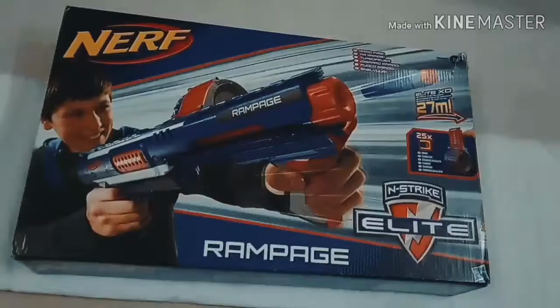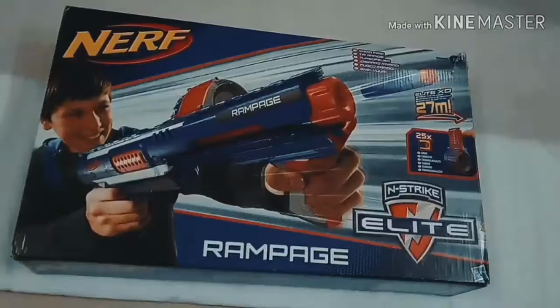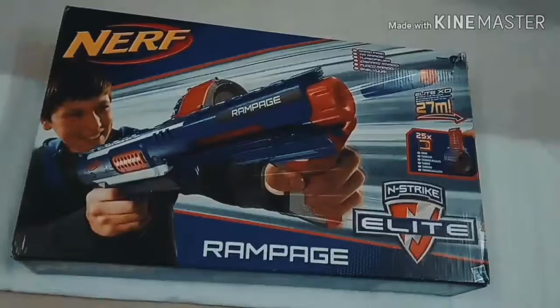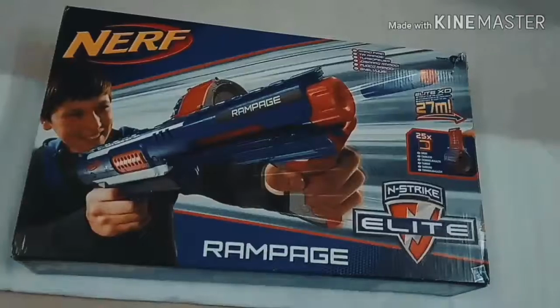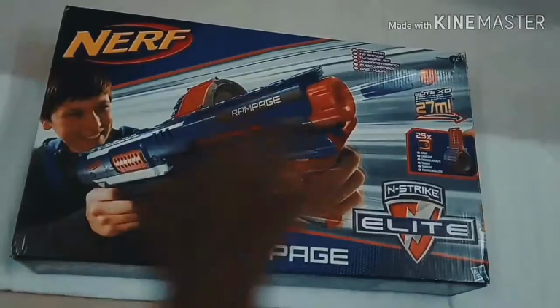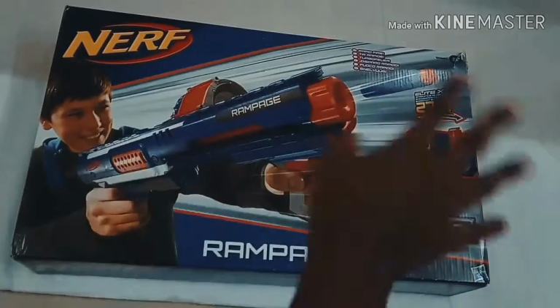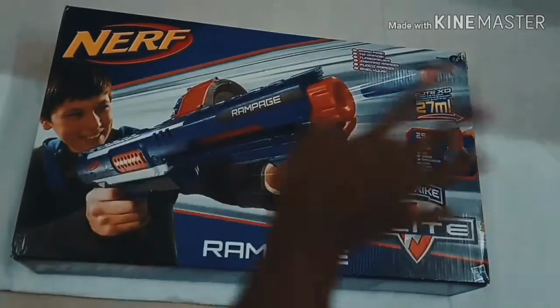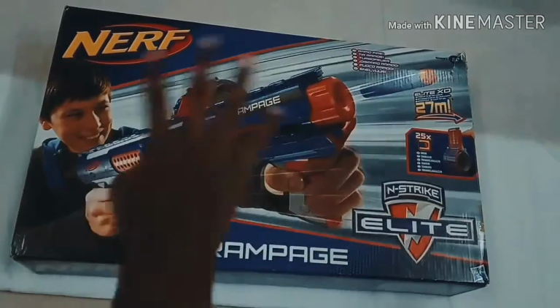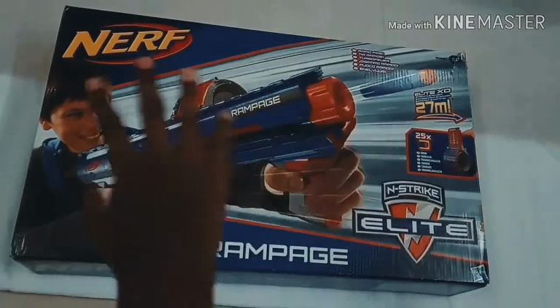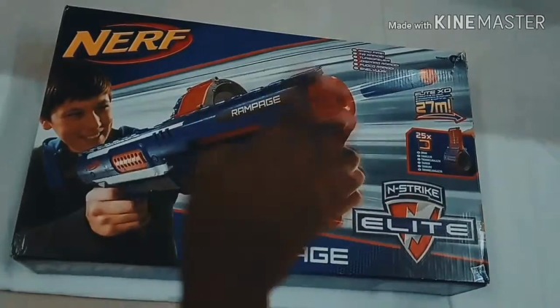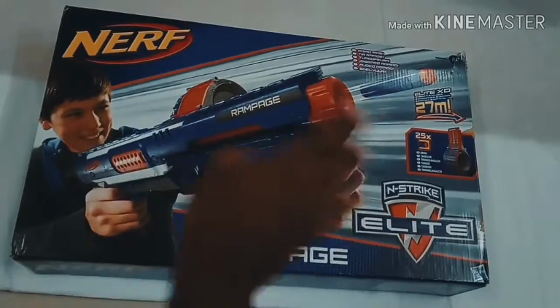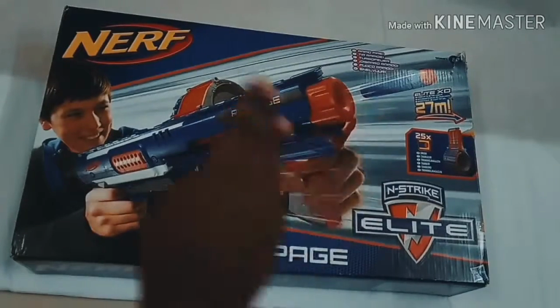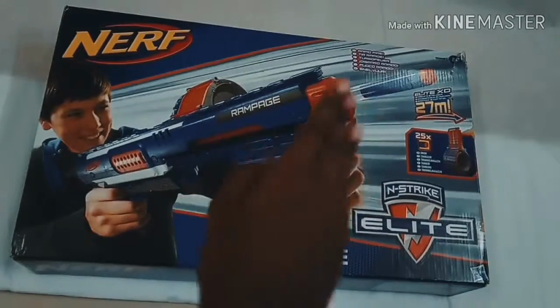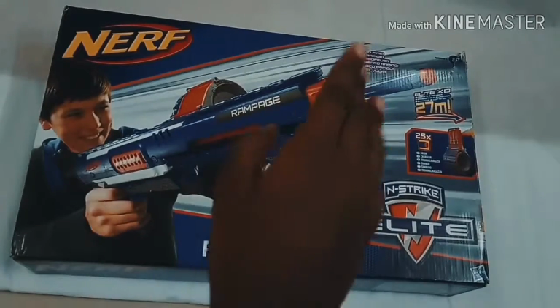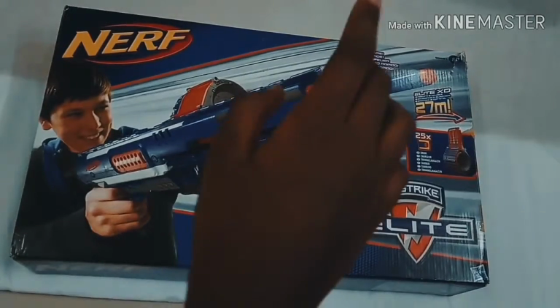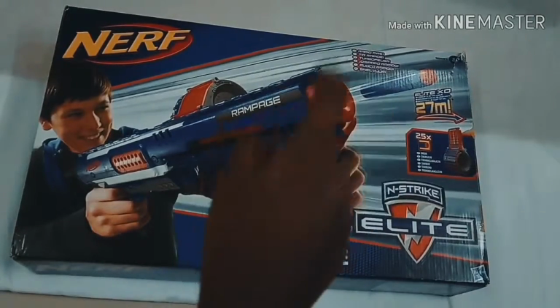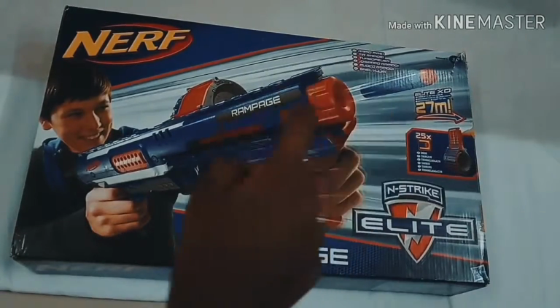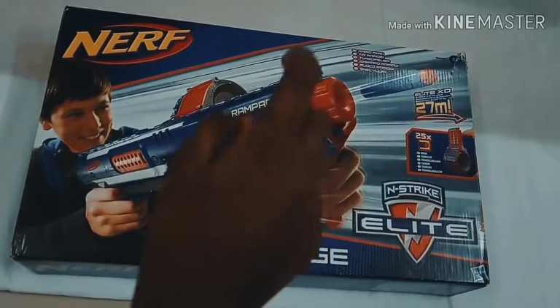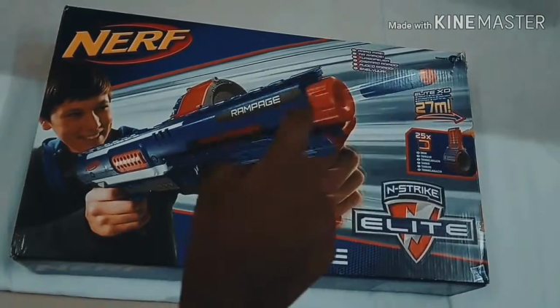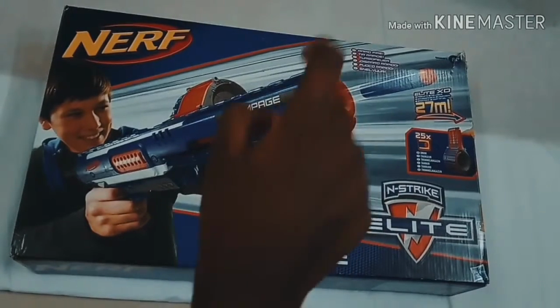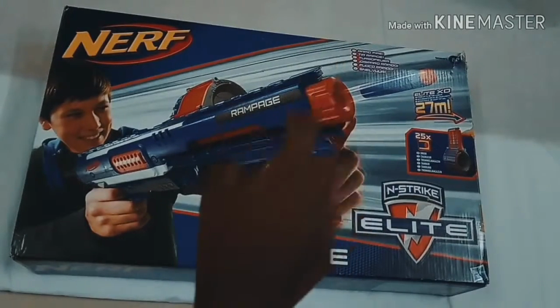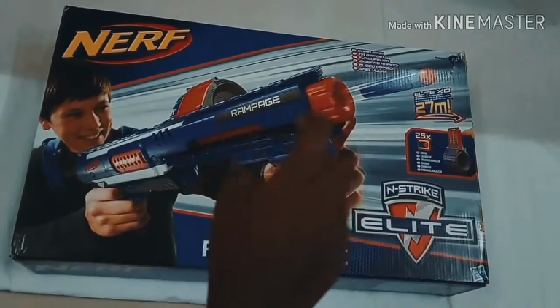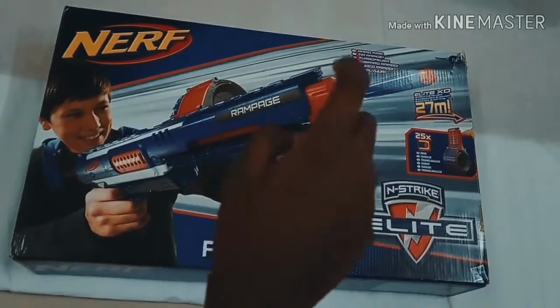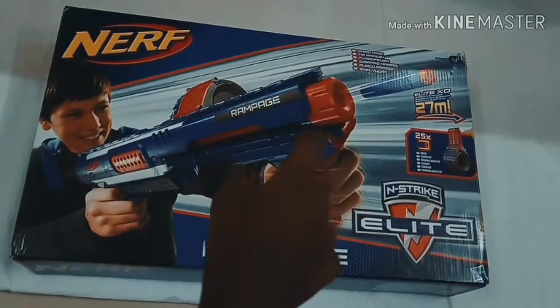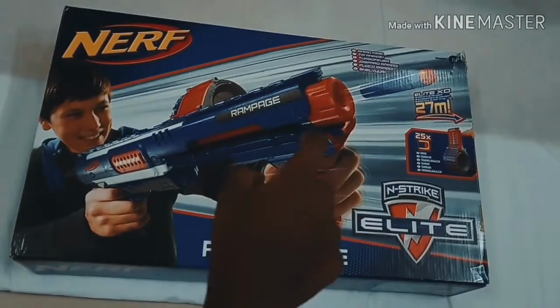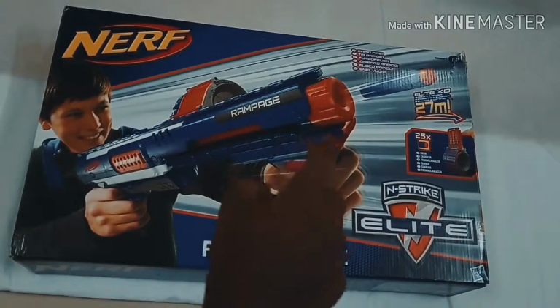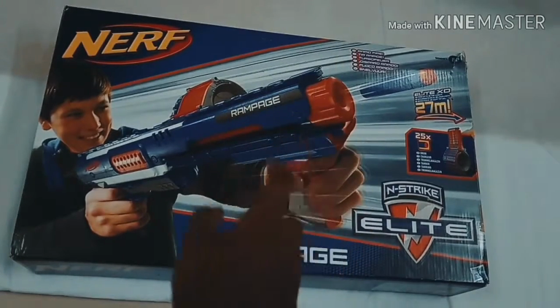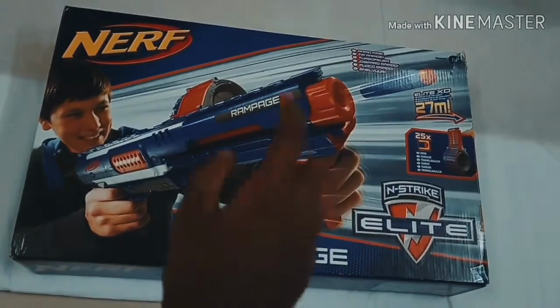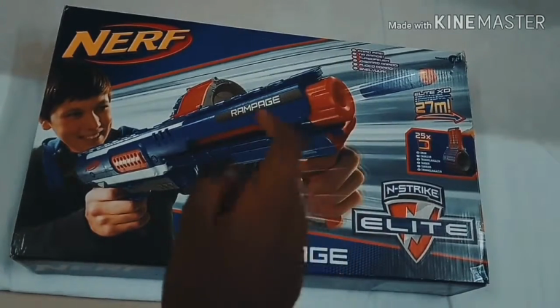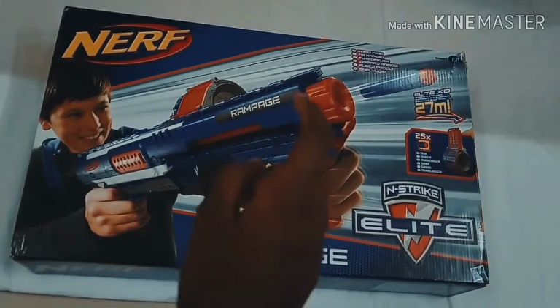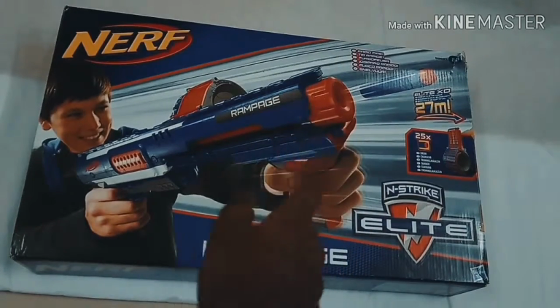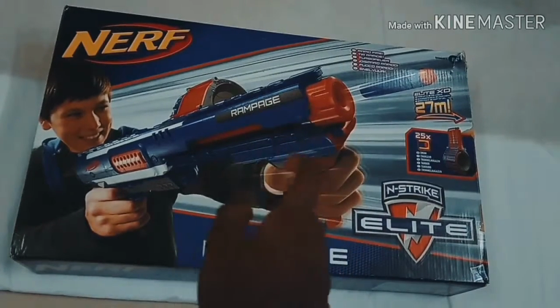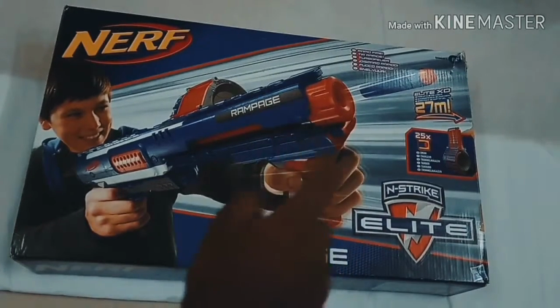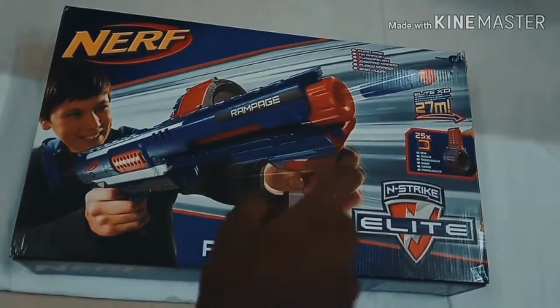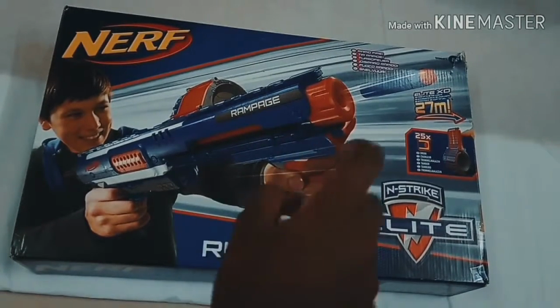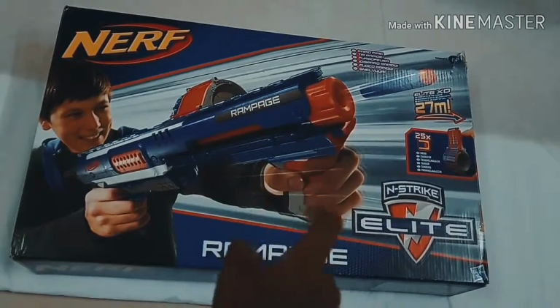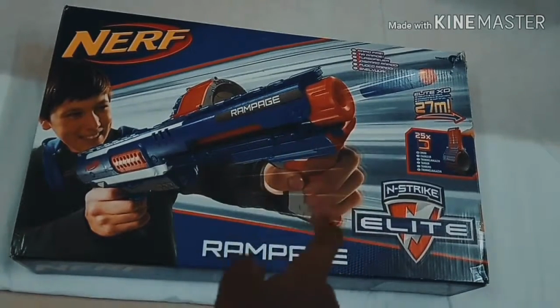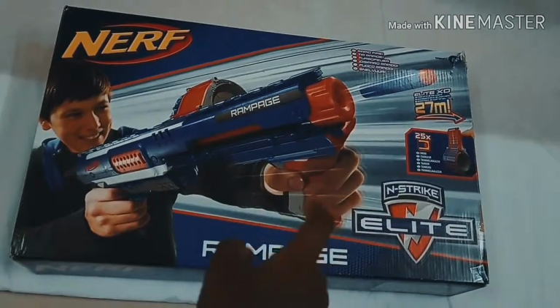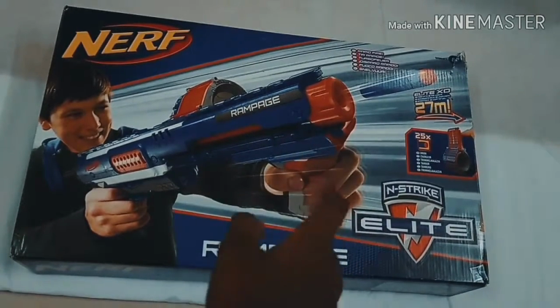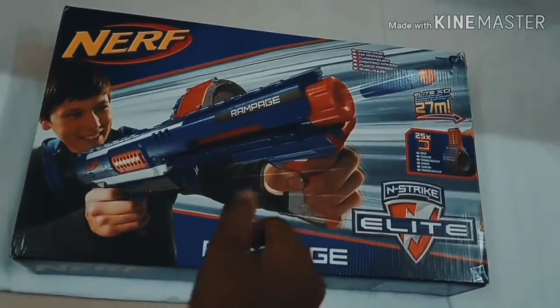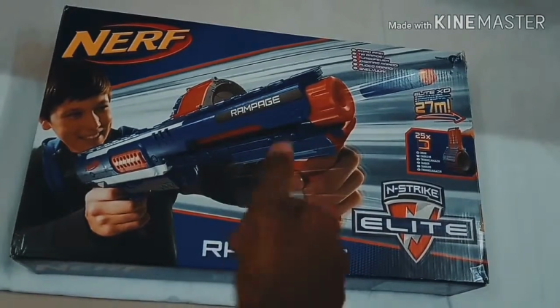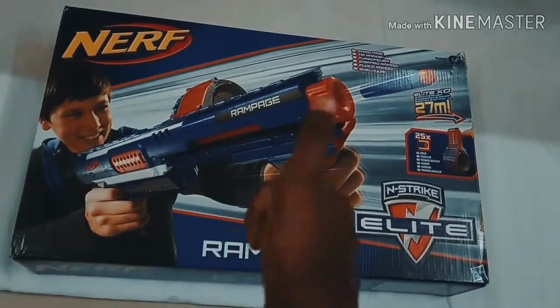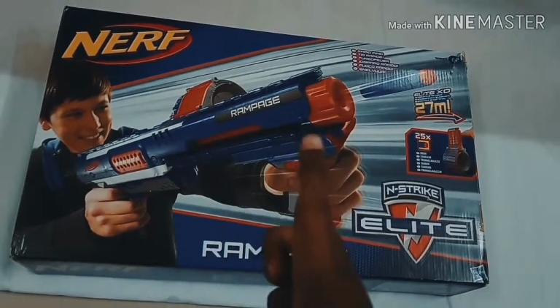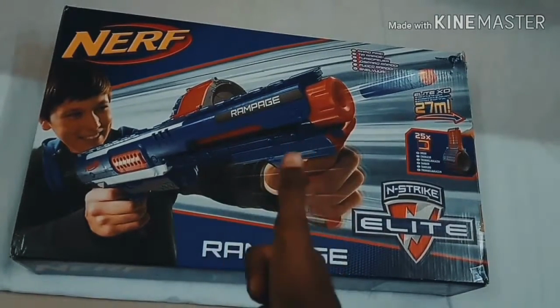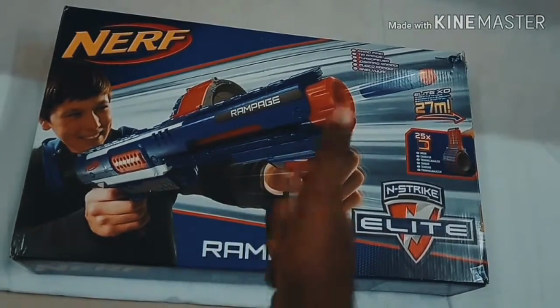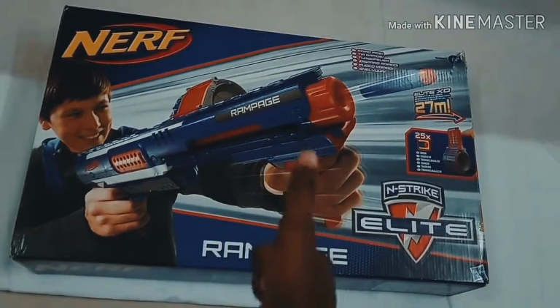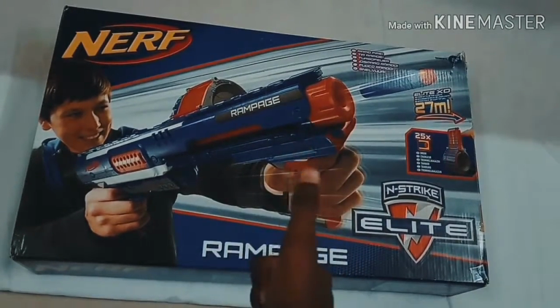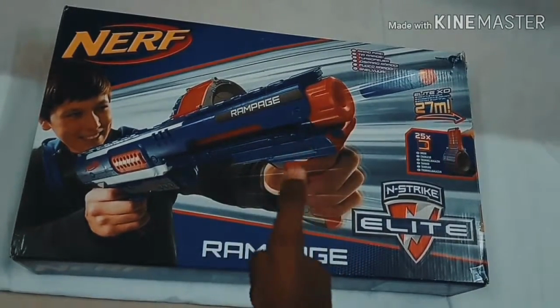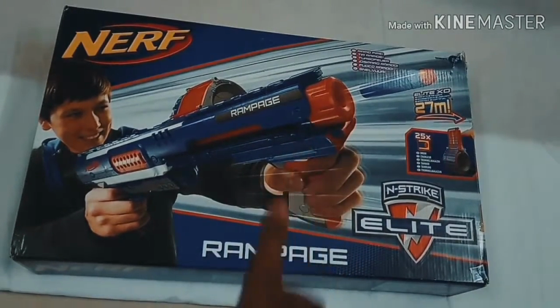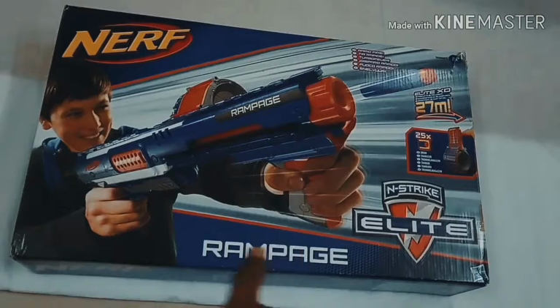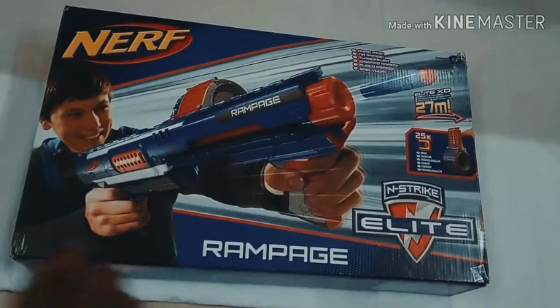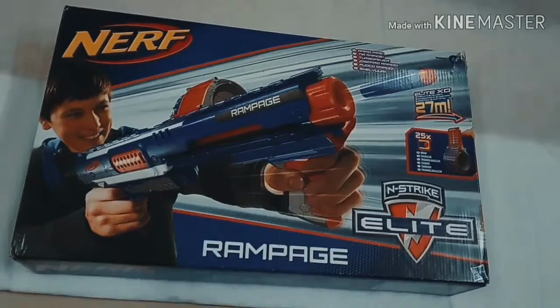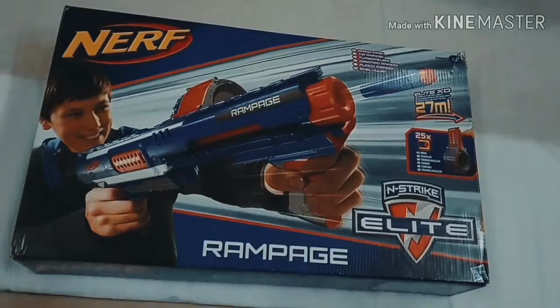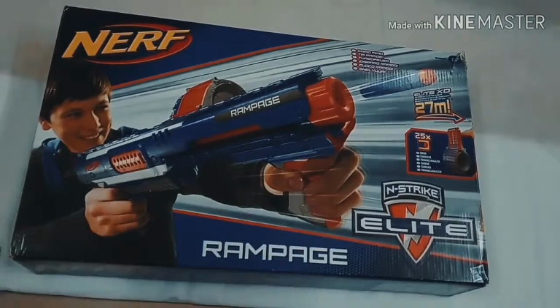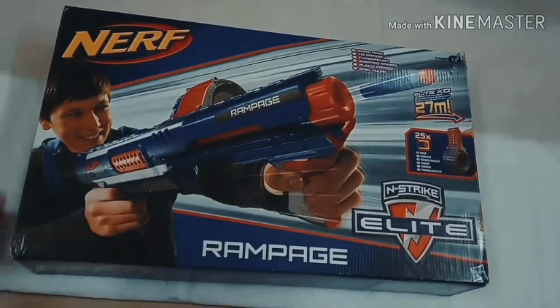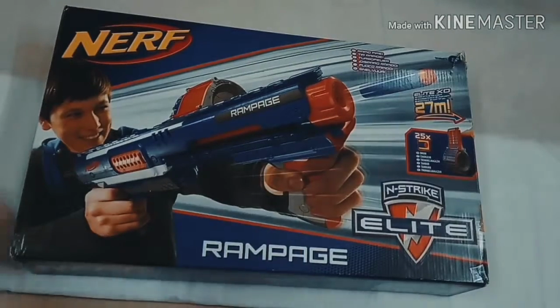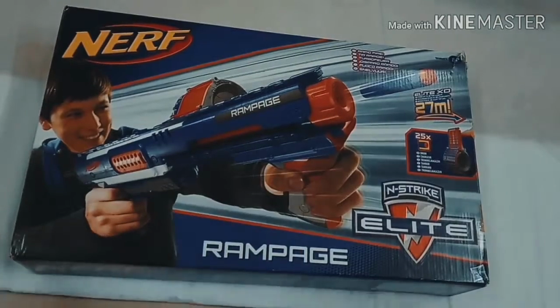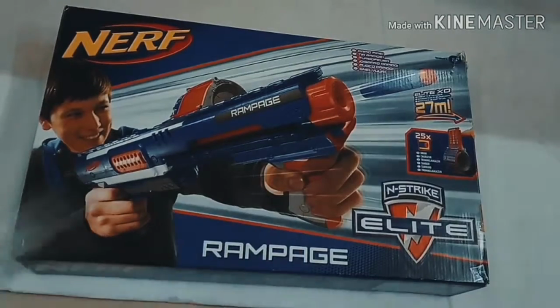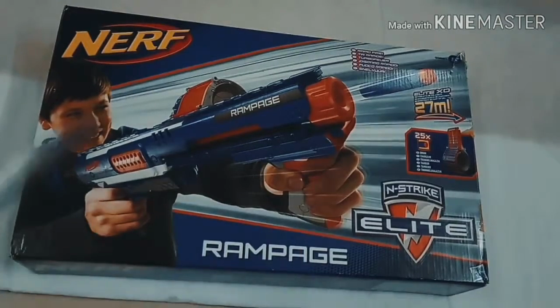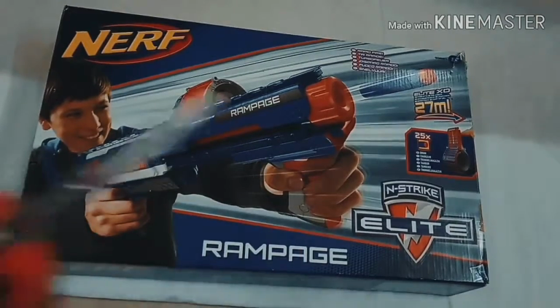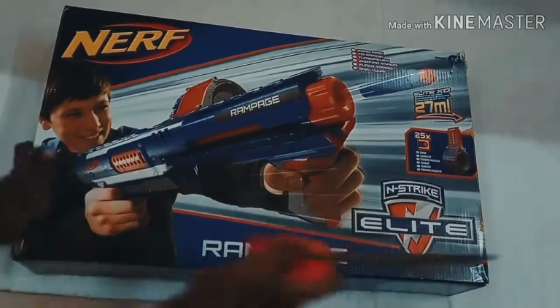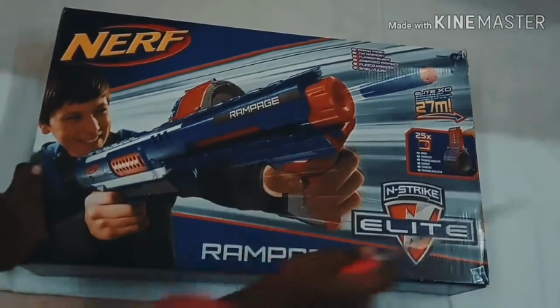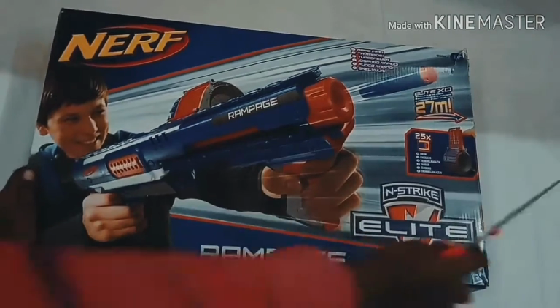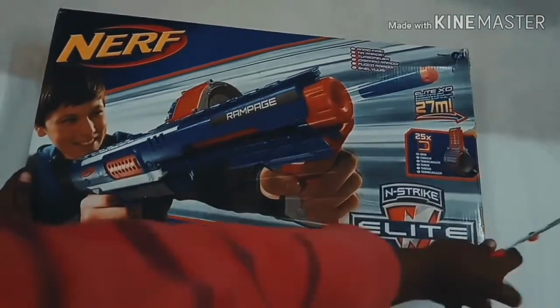First today I'm gonna unbox and review the new Nerf Alight Rampage Ride. So let's begin with the unboxing.